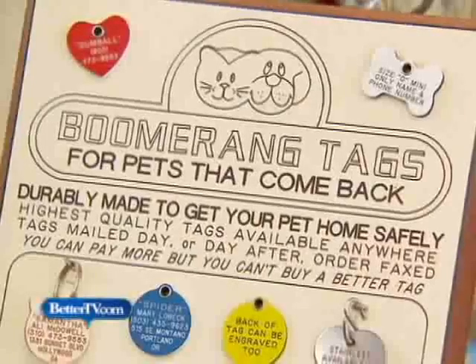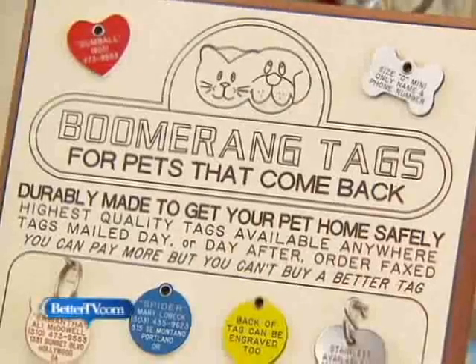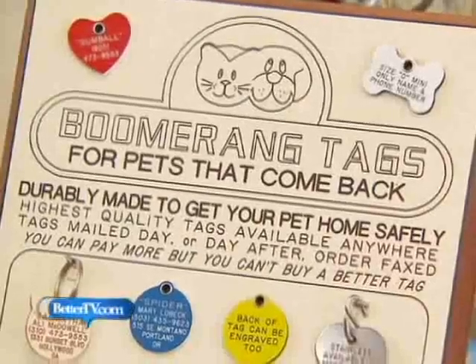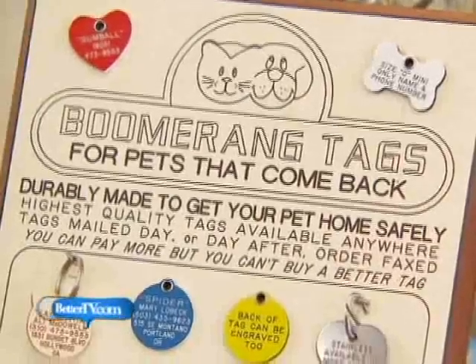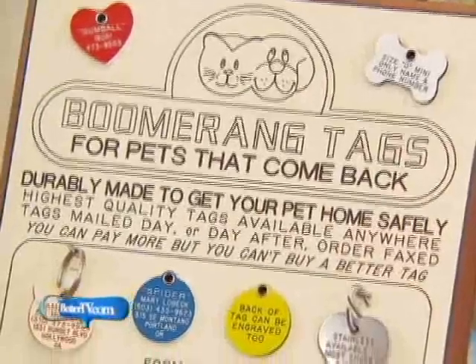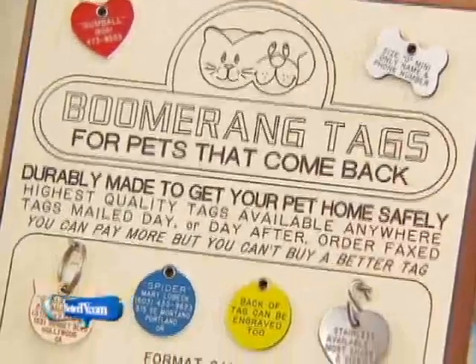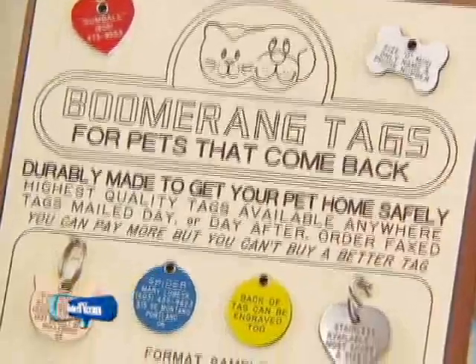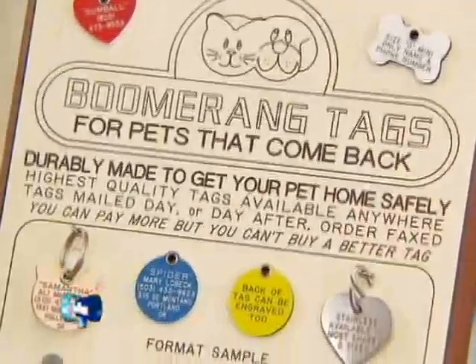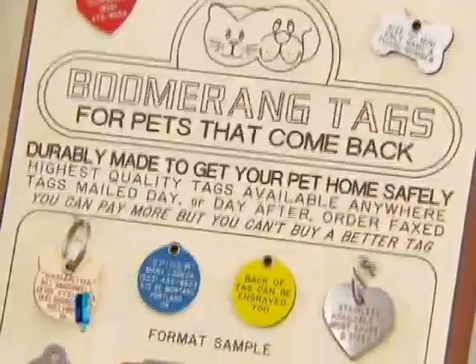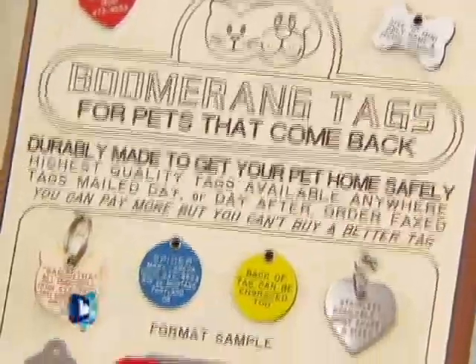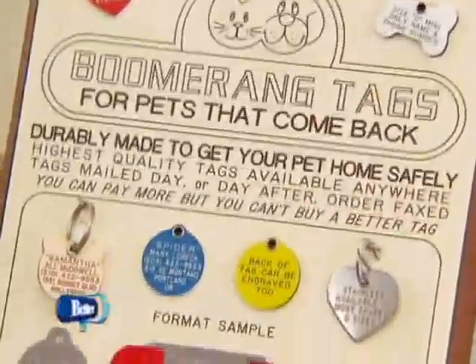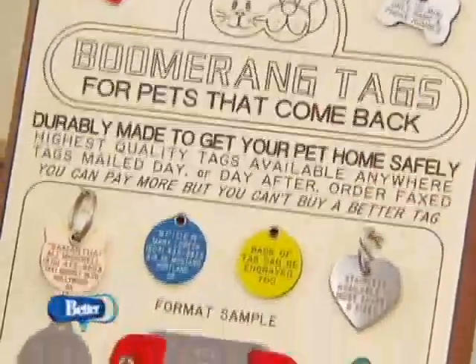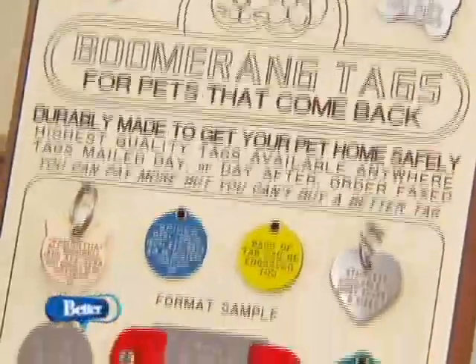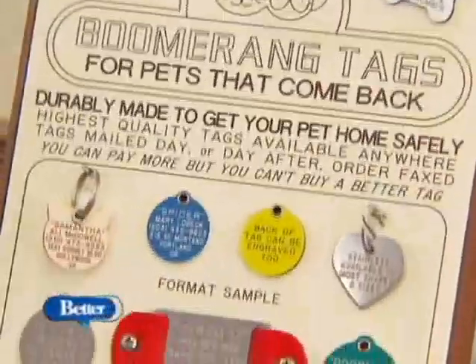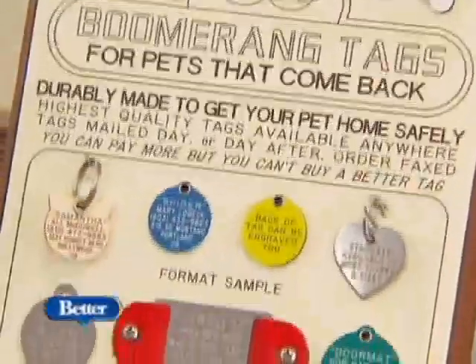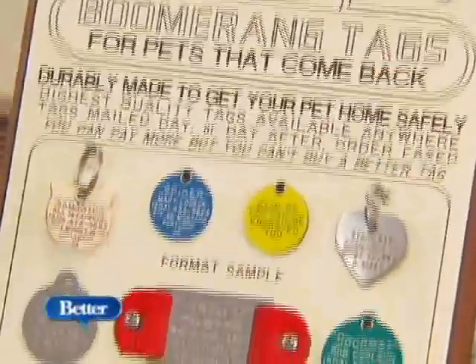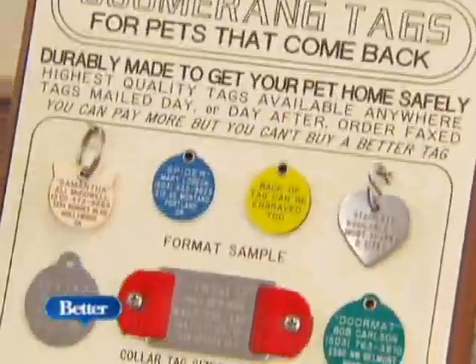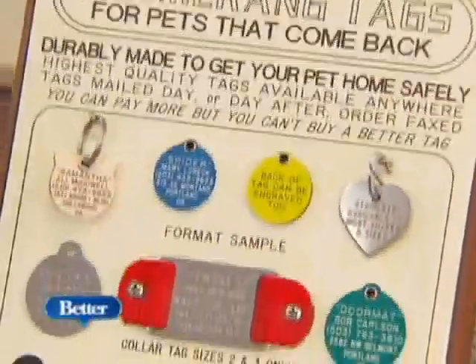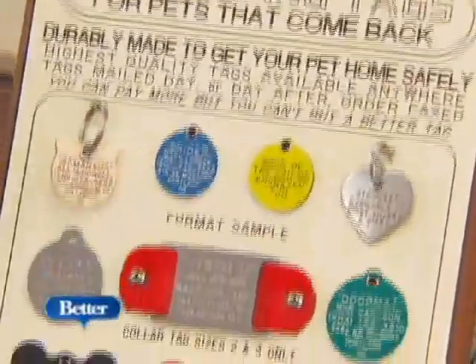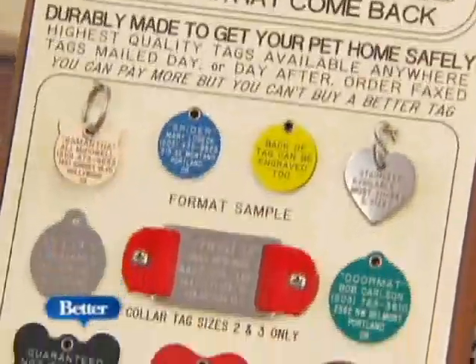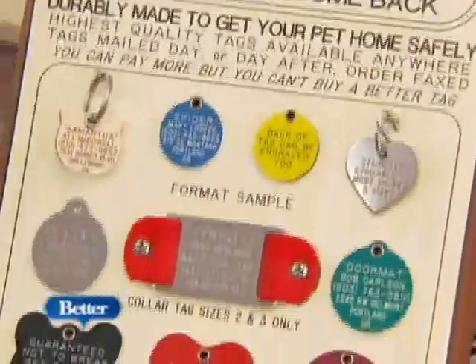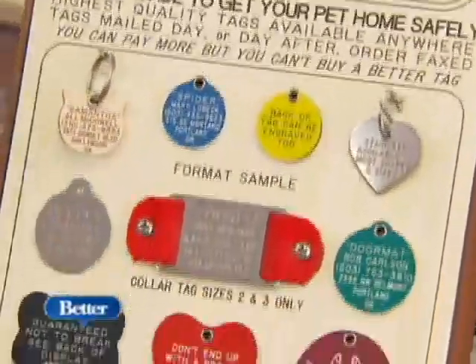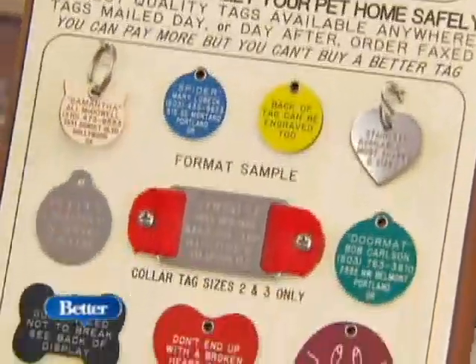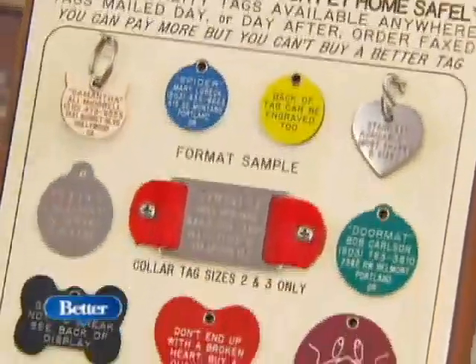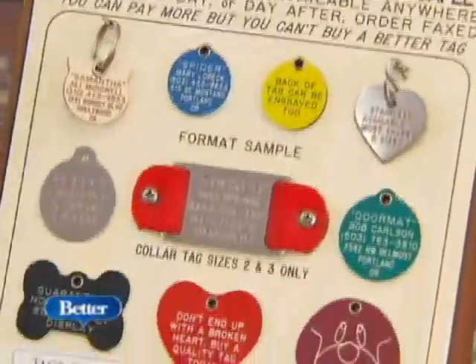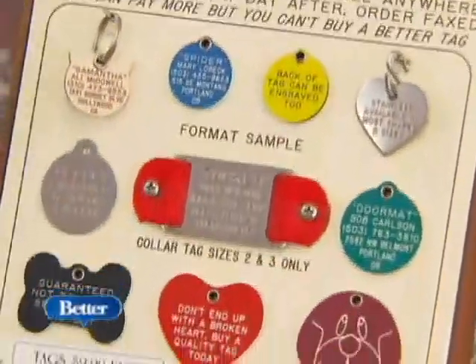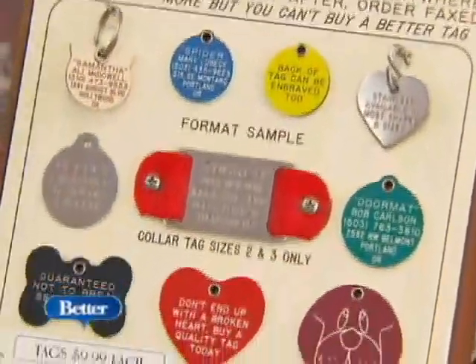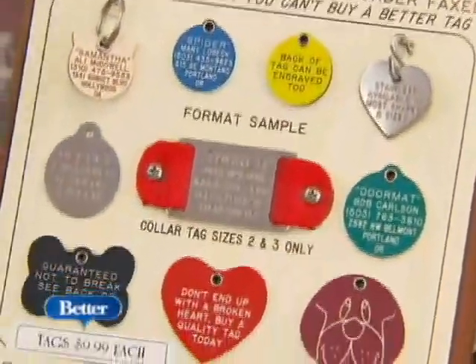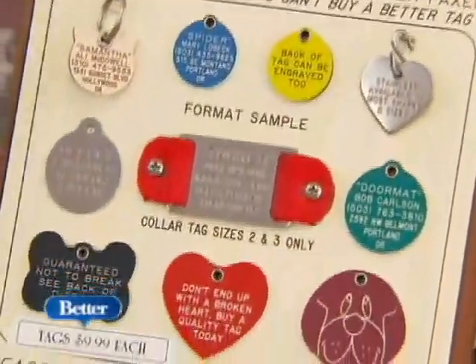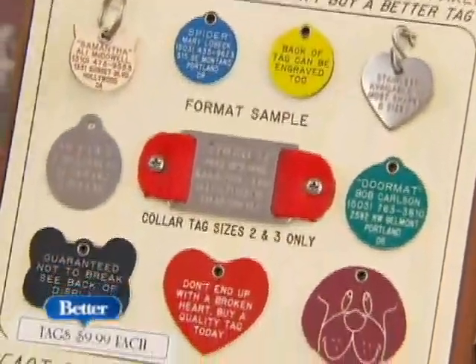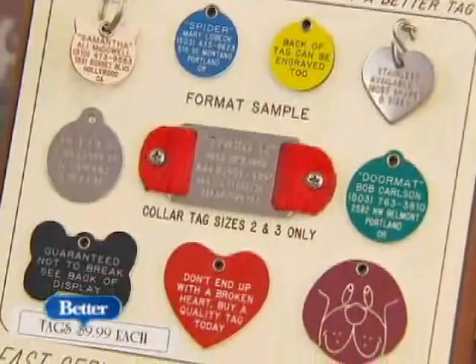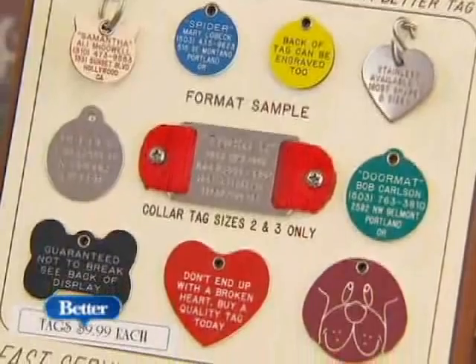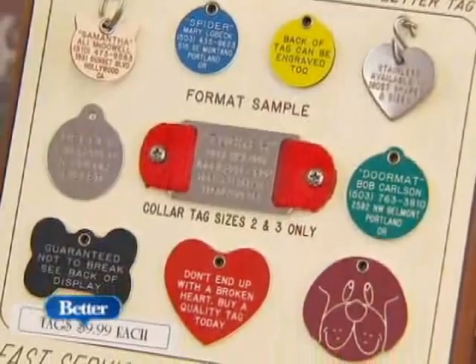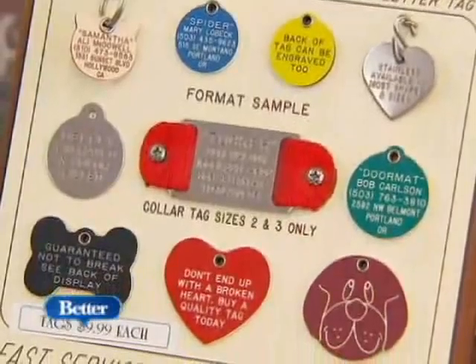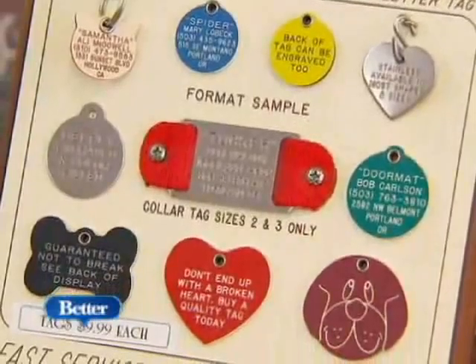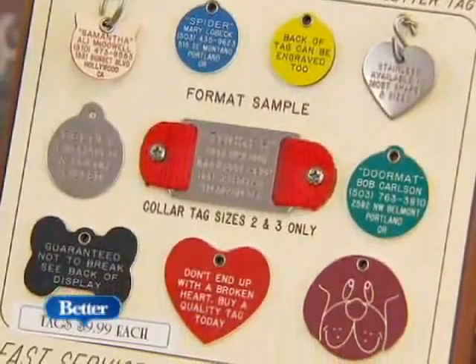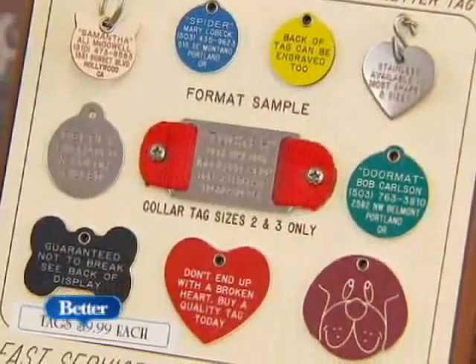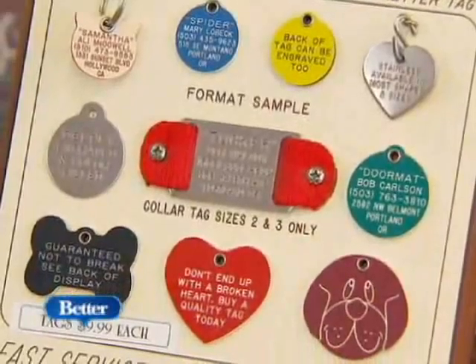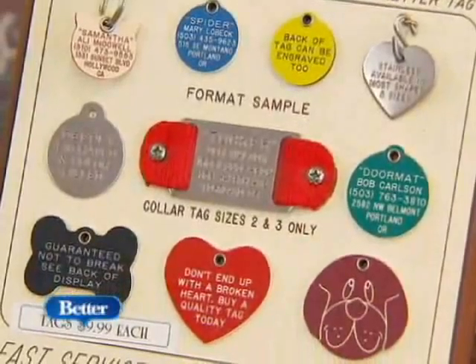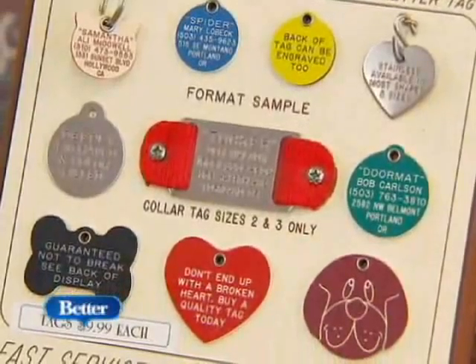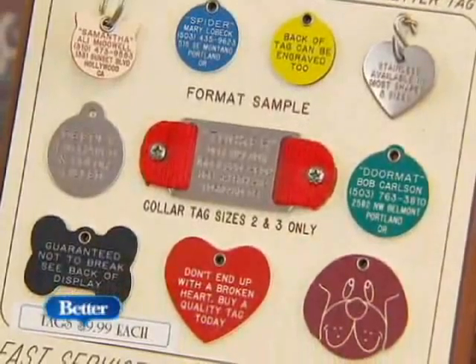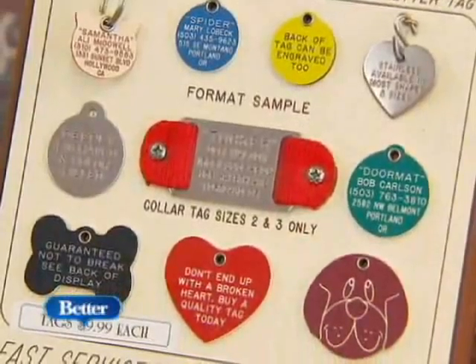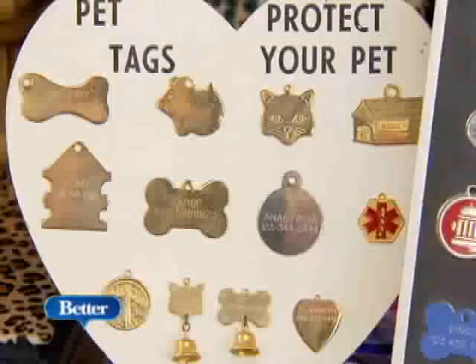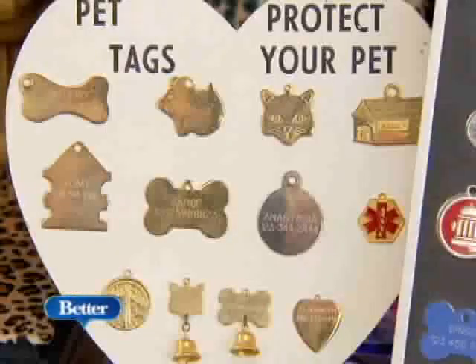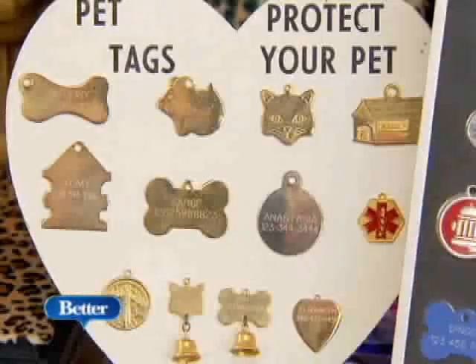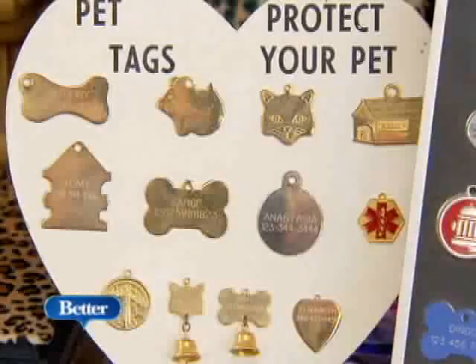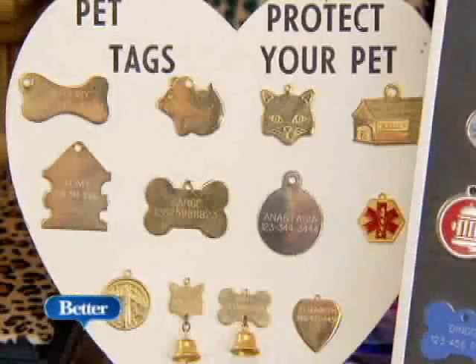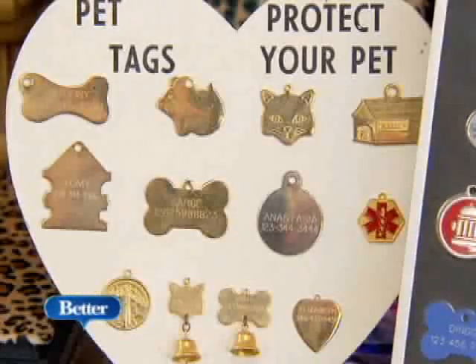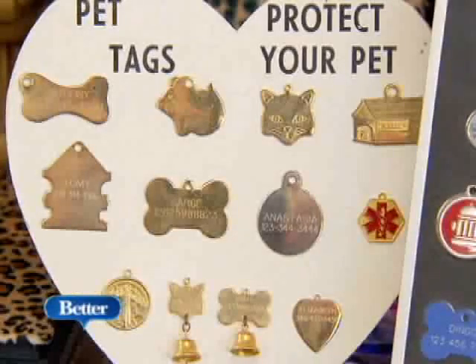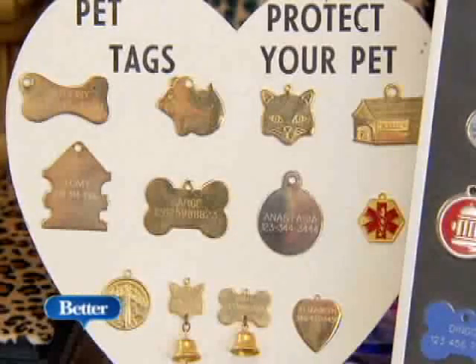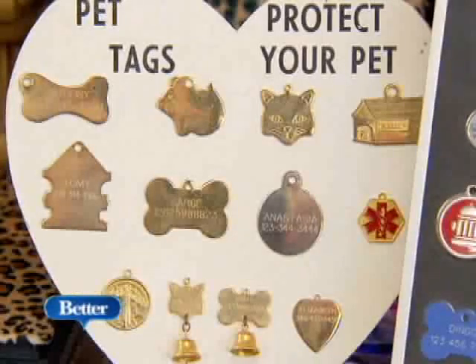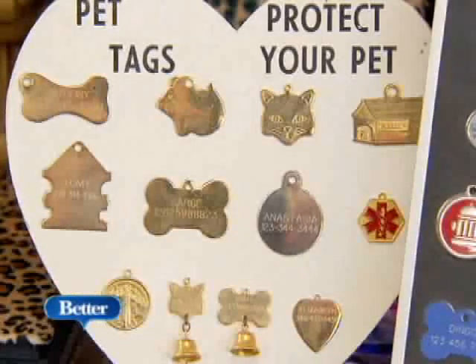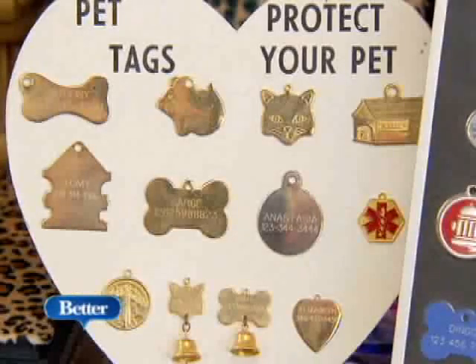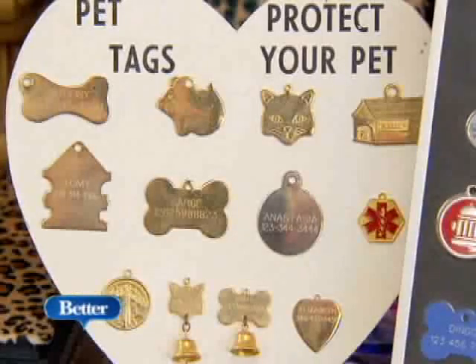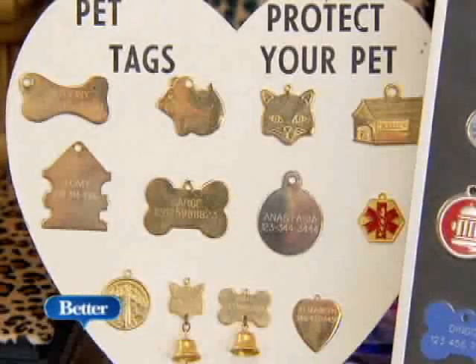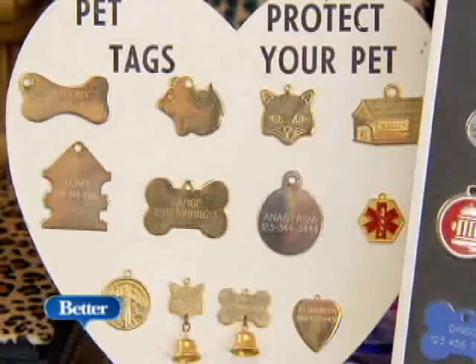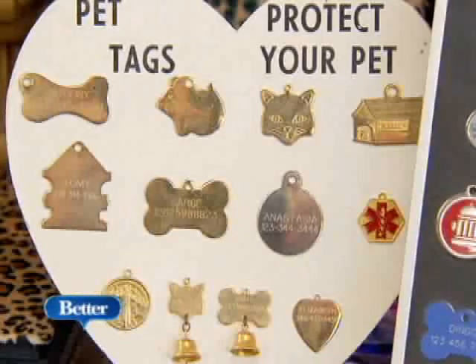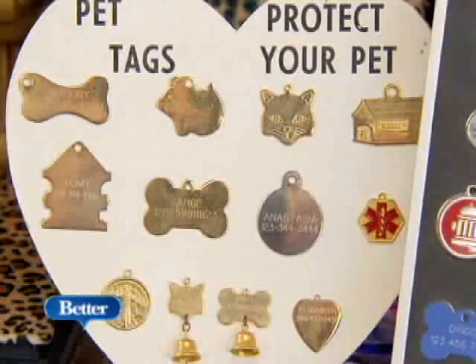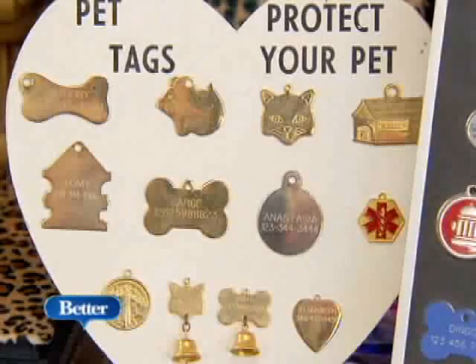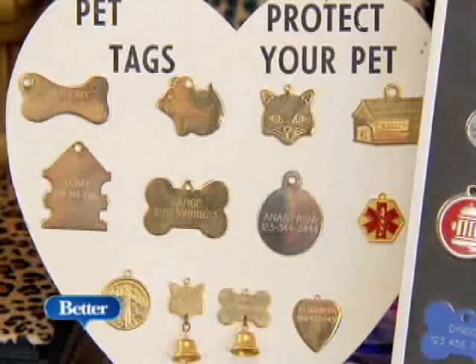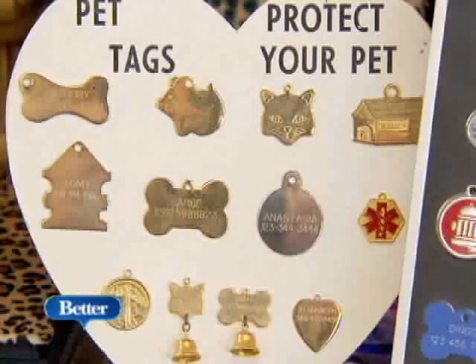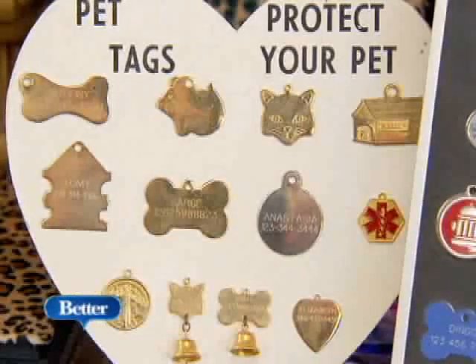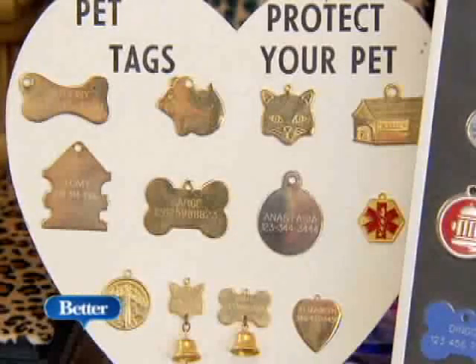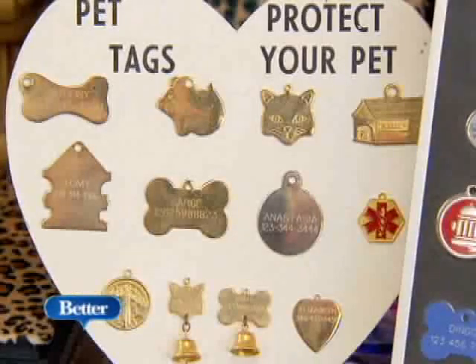Wherever you go this summer, make sure your dog is wearing ID — and even a microchip in case, for some reason, their collar falls off.